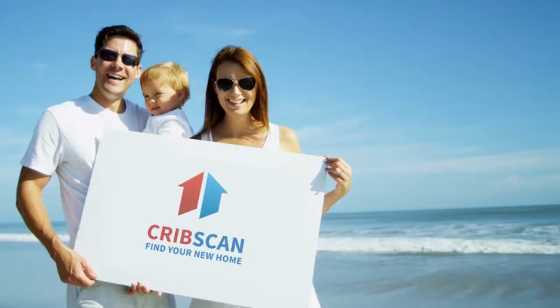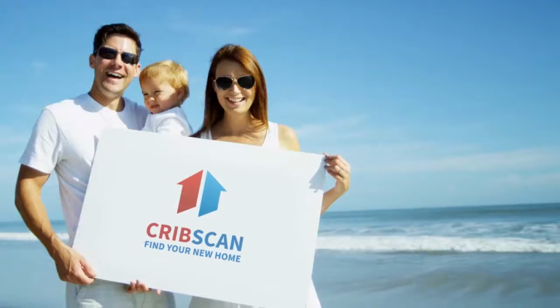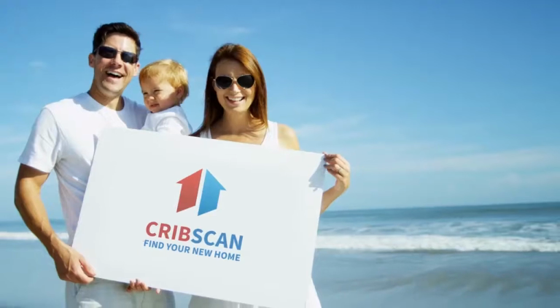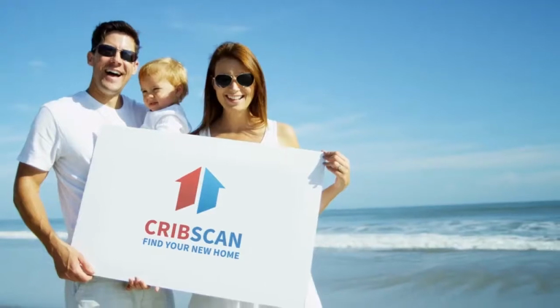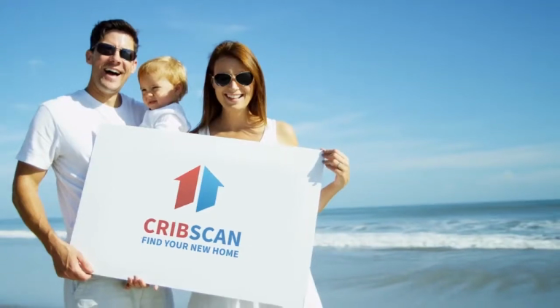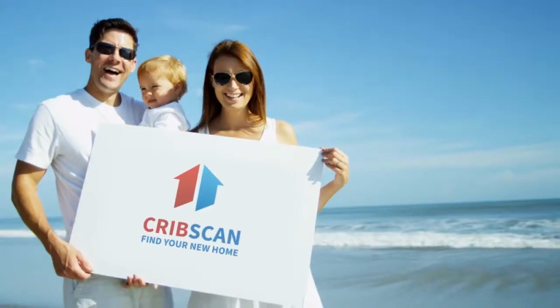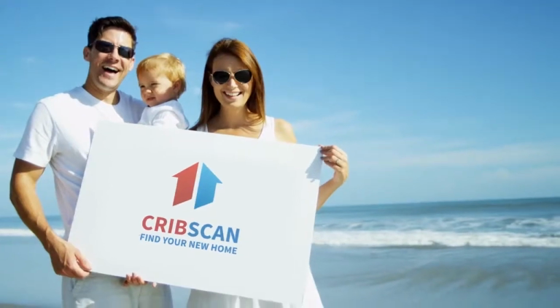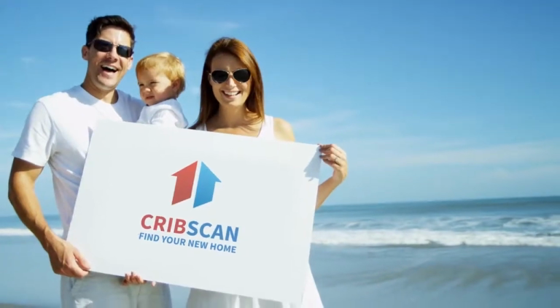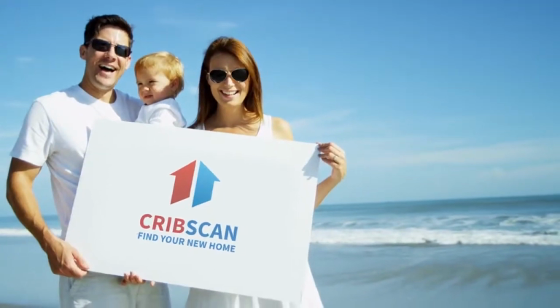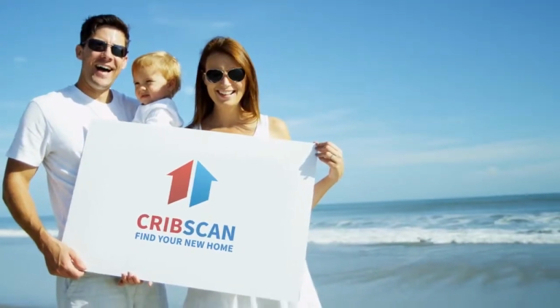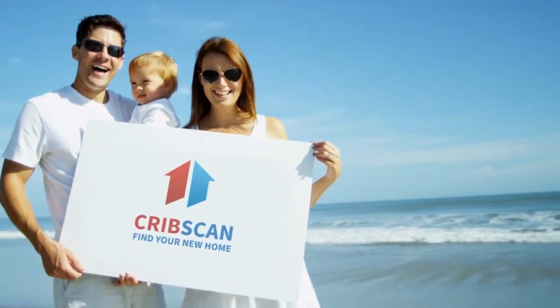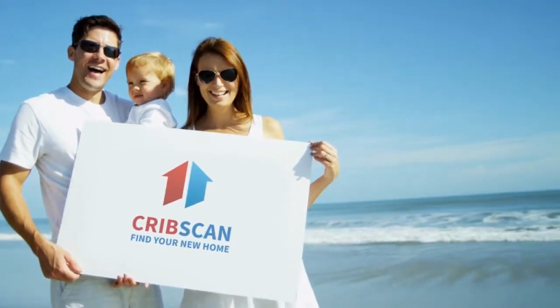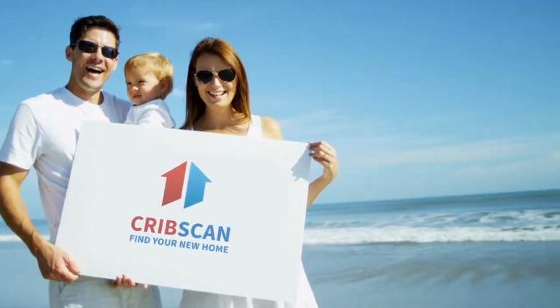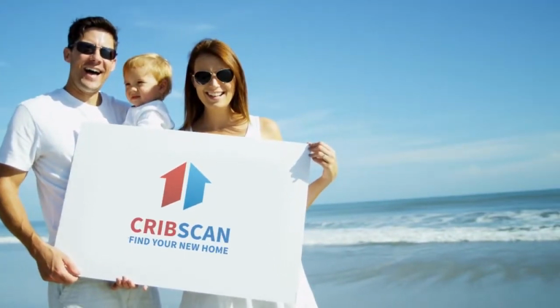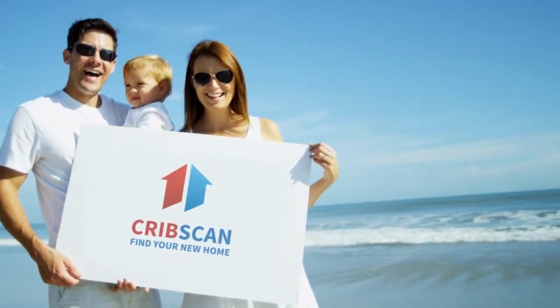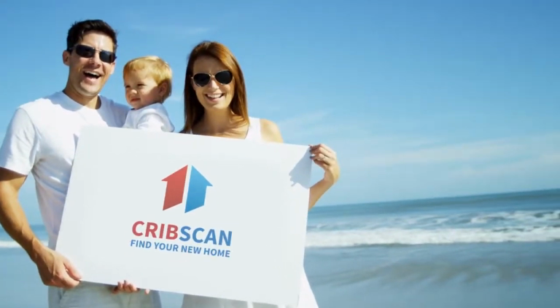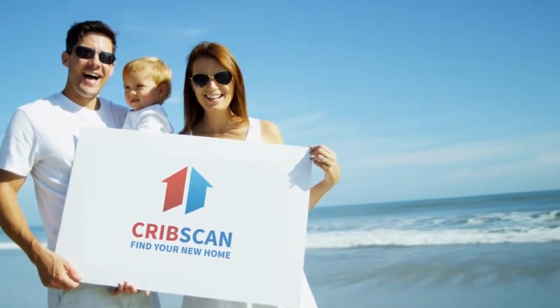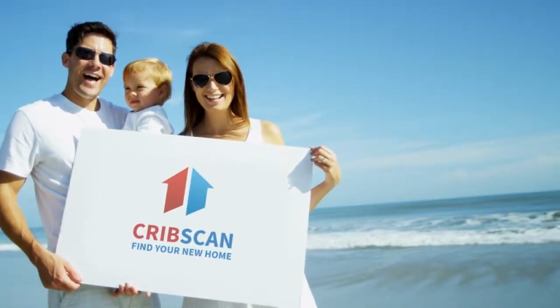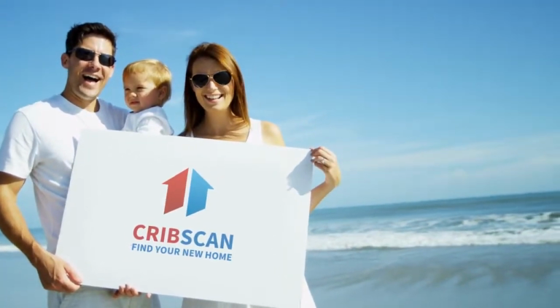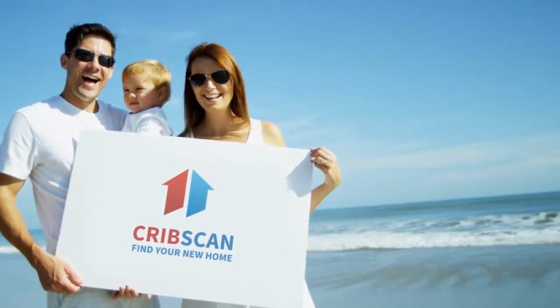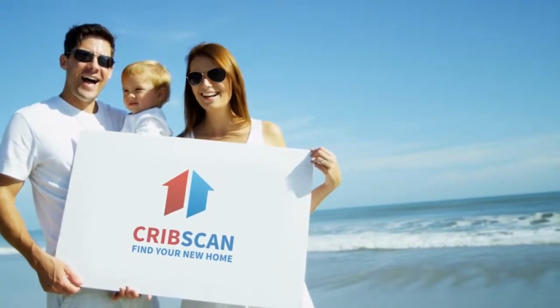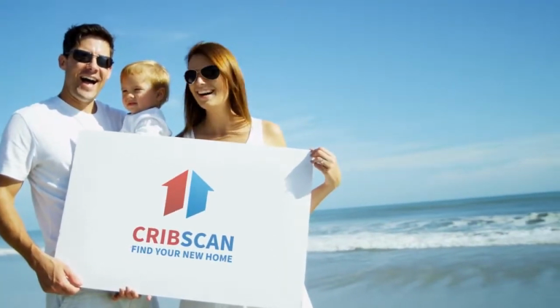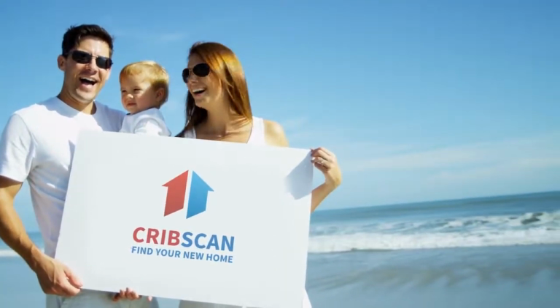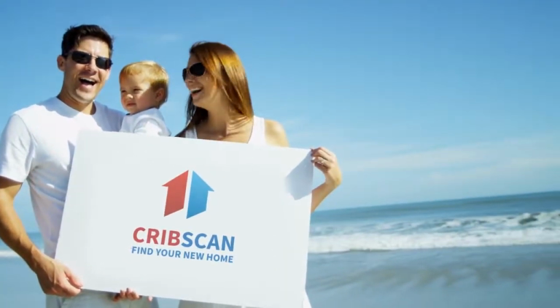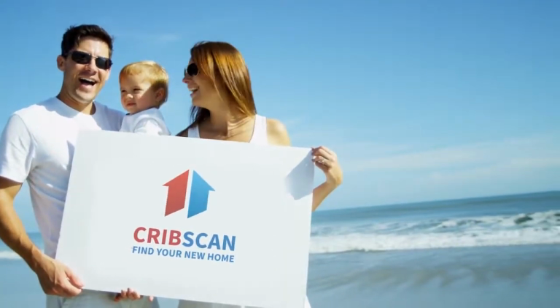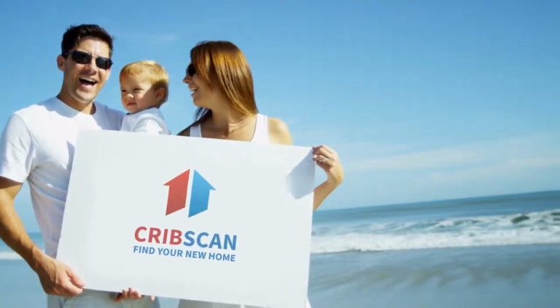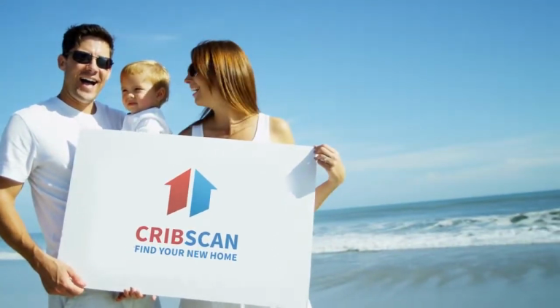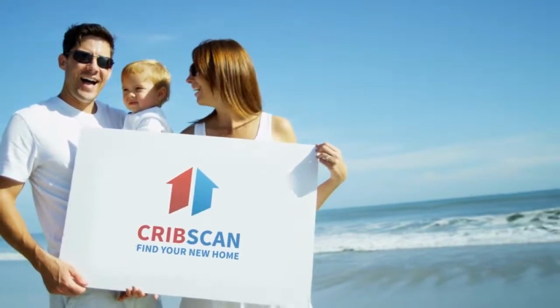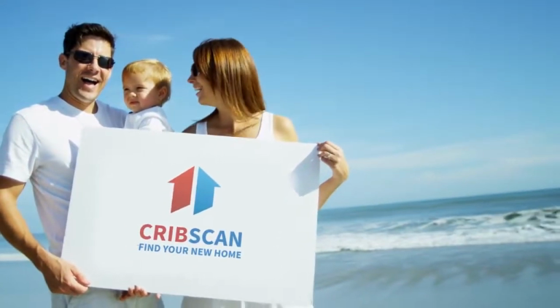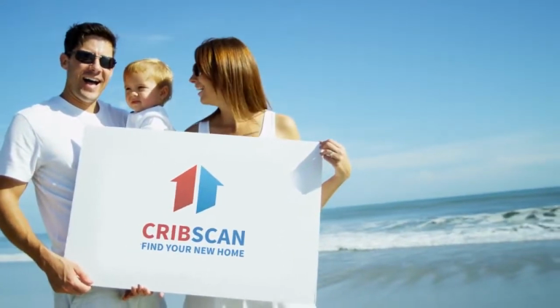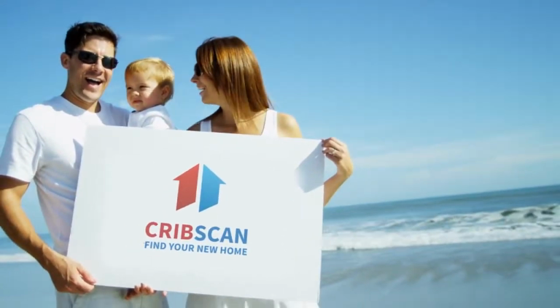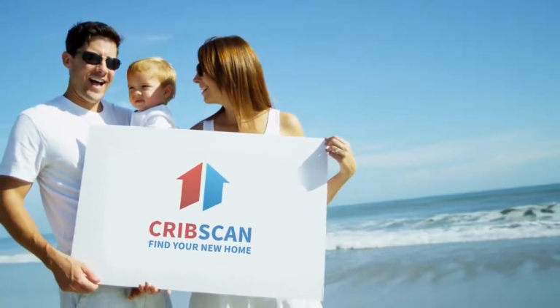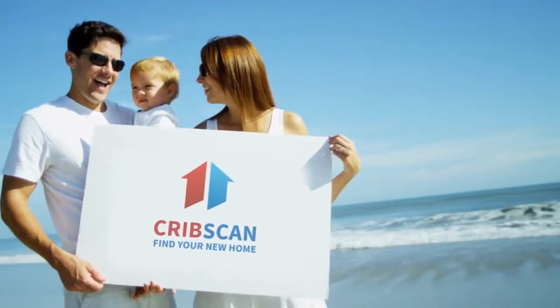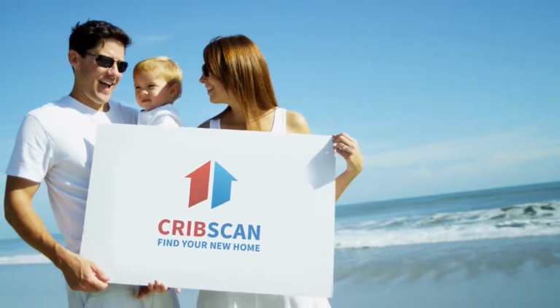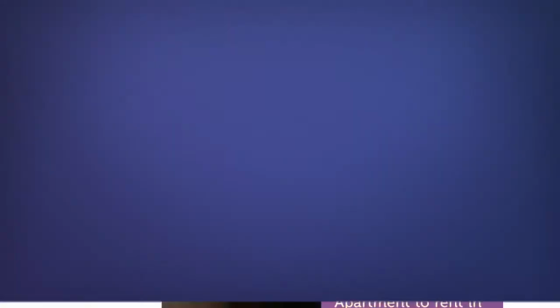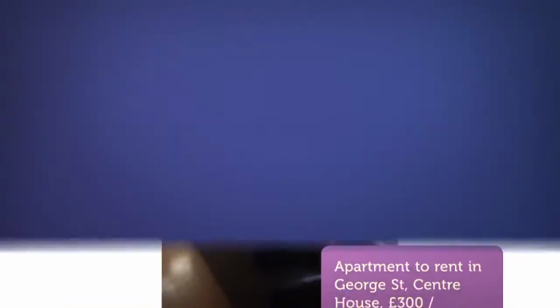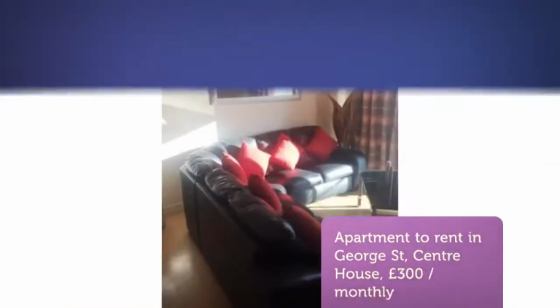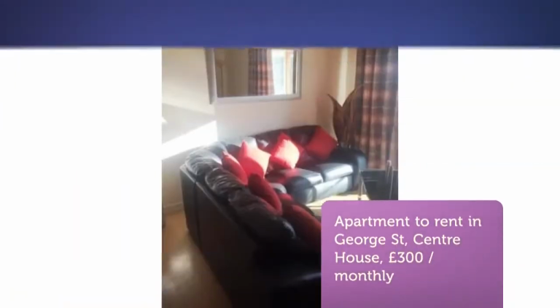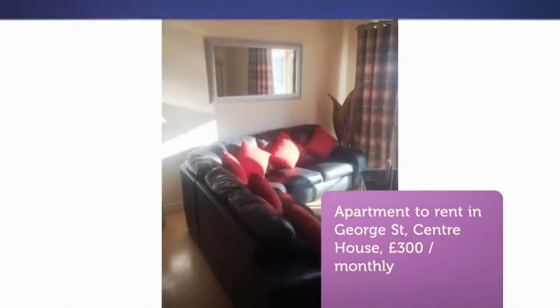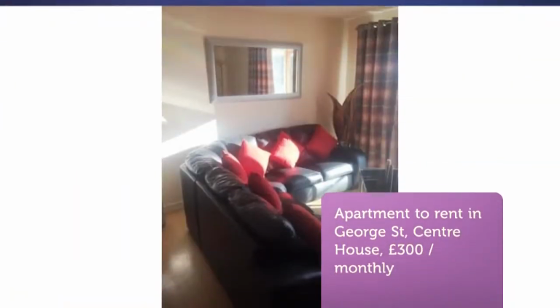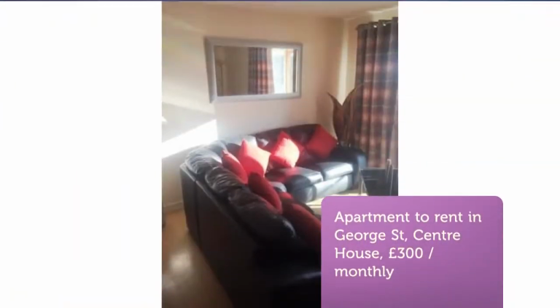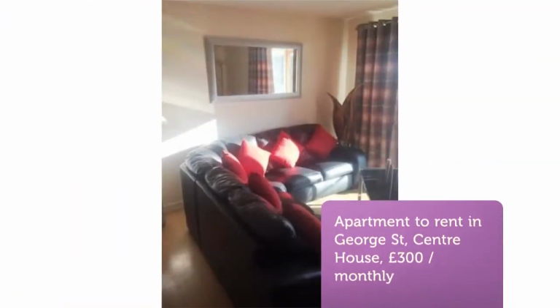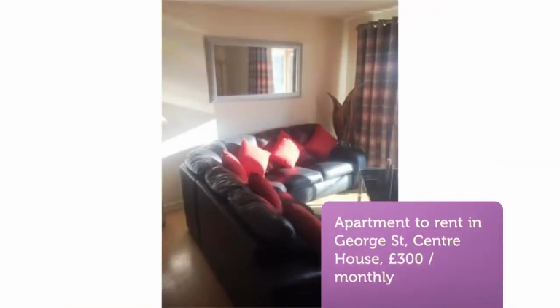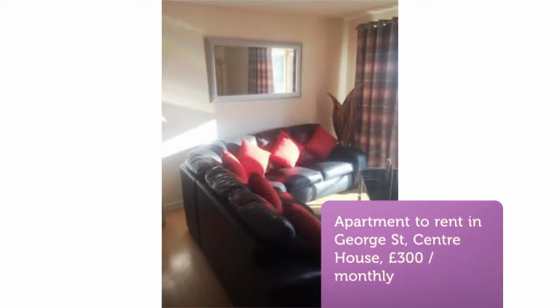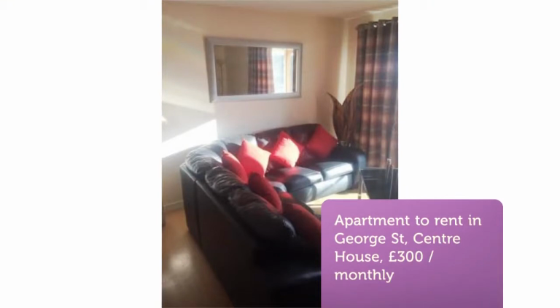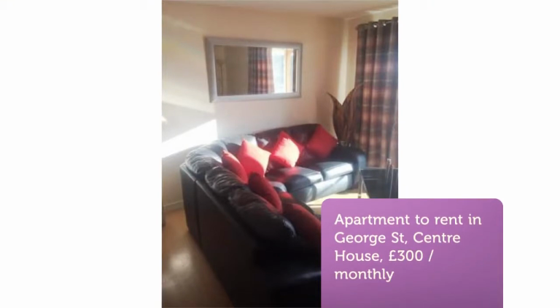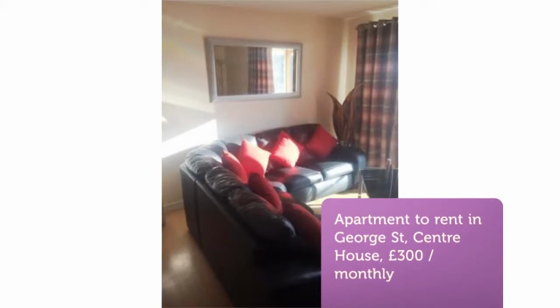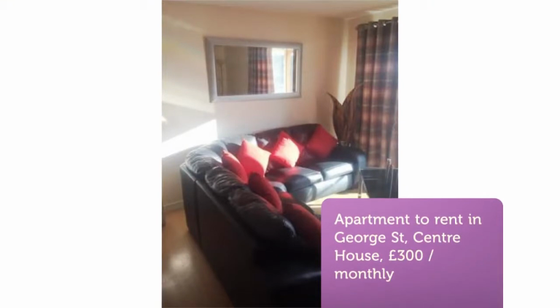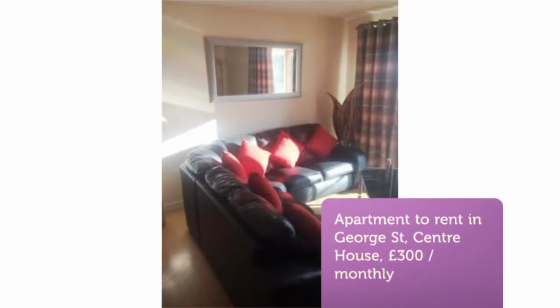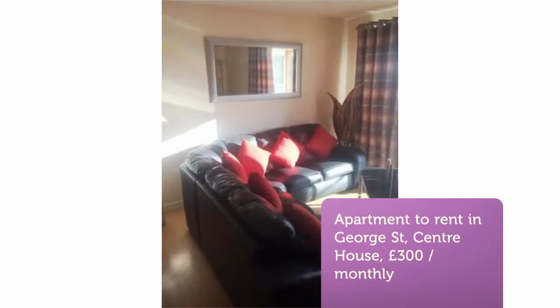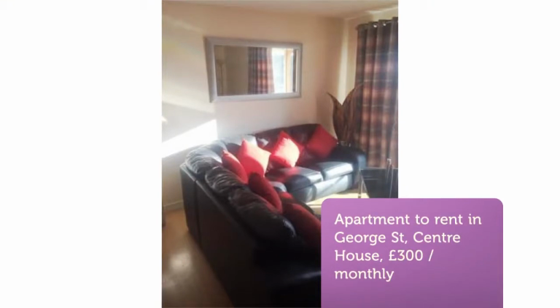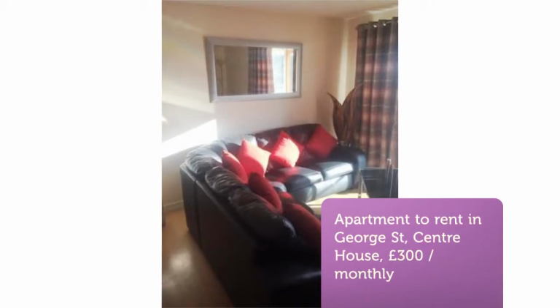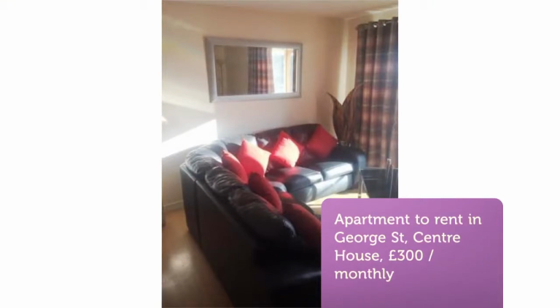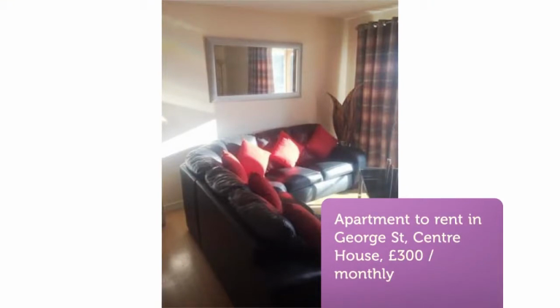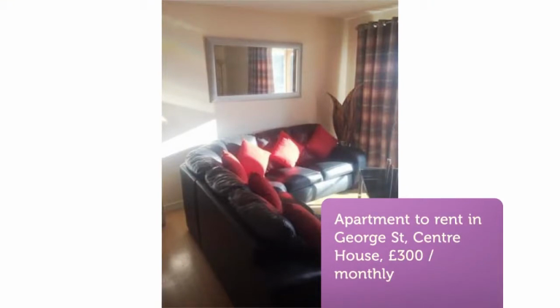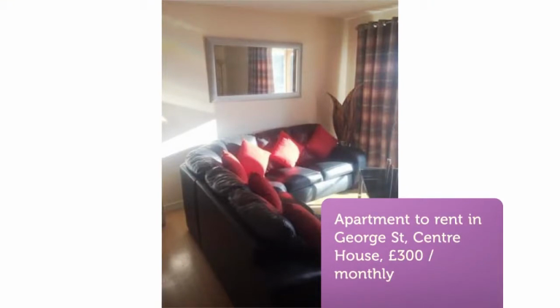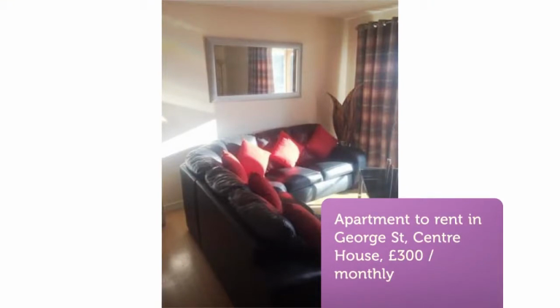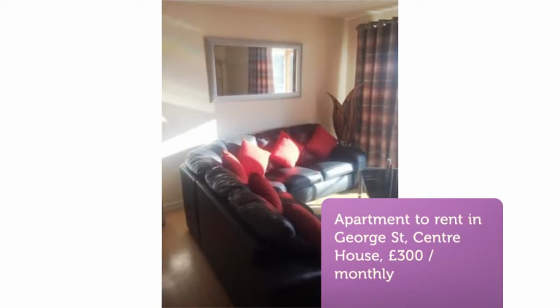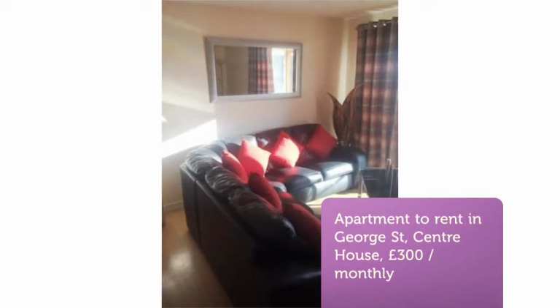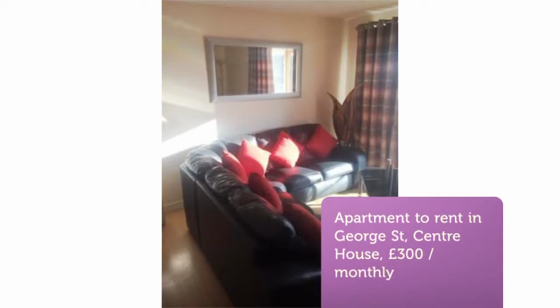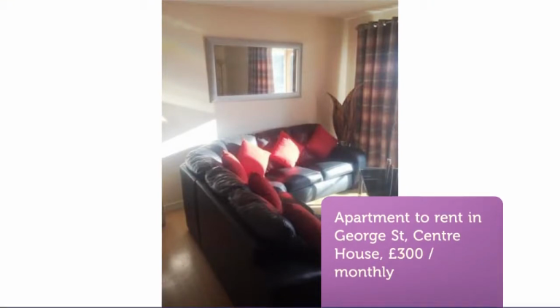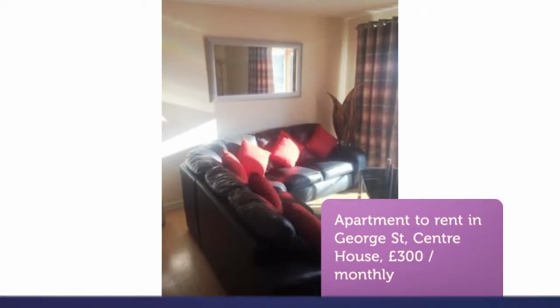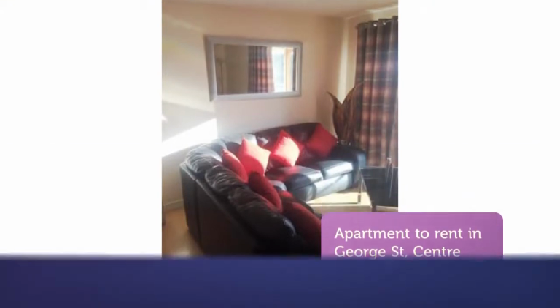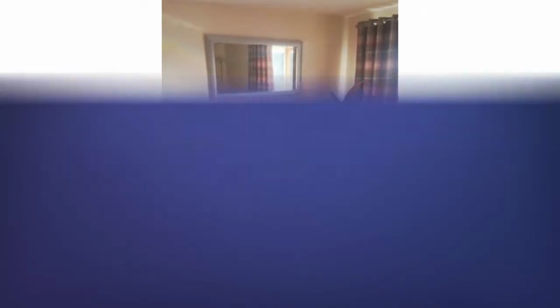Two-bedroom serviced apartment, Waterside Way, Wakefield Center, Wakefield, WF1.